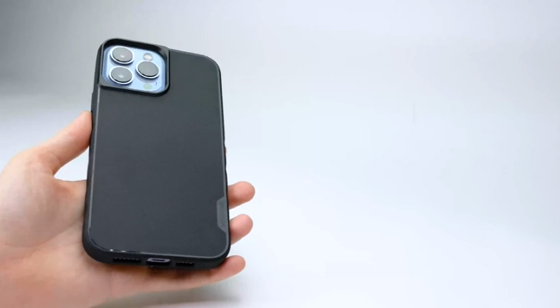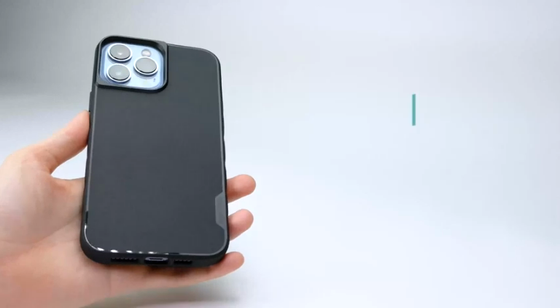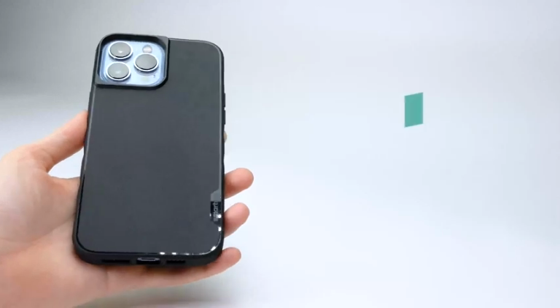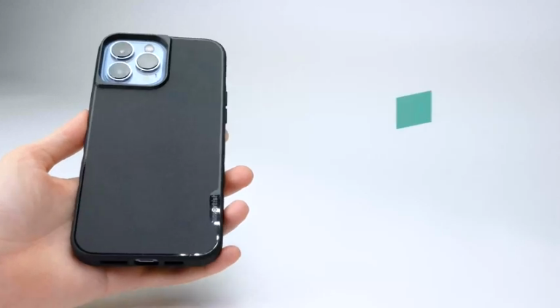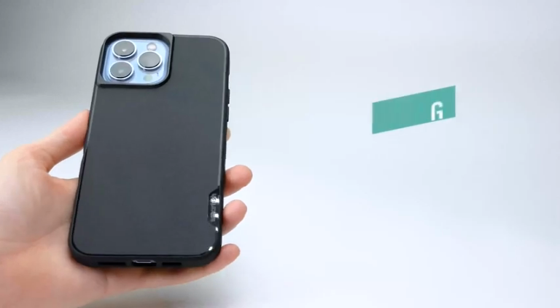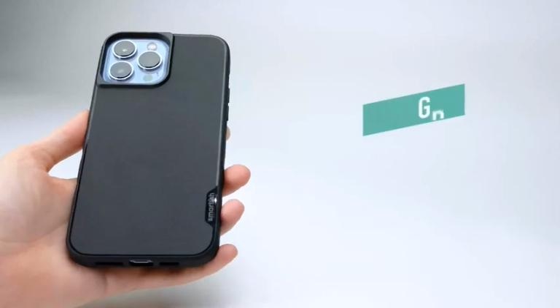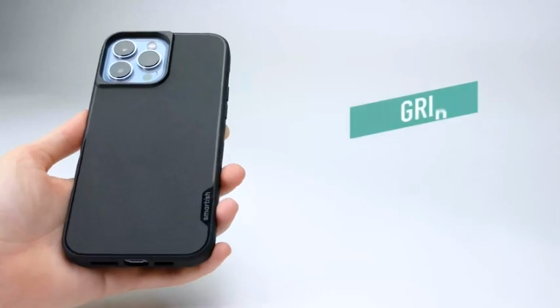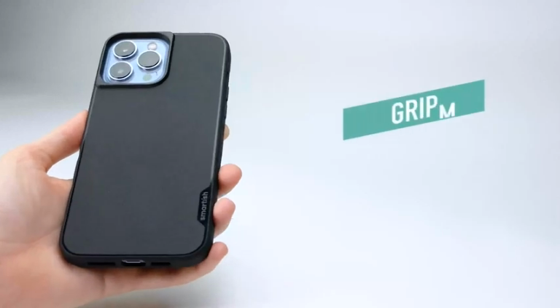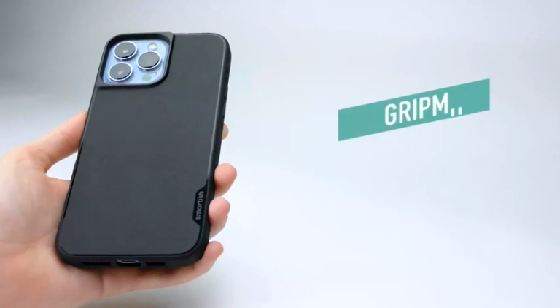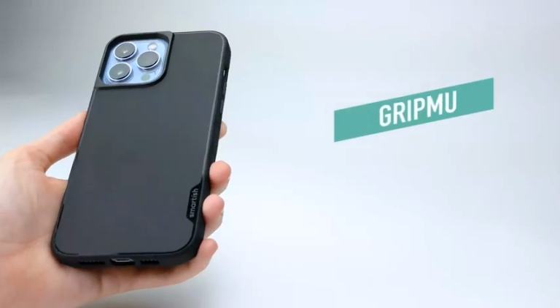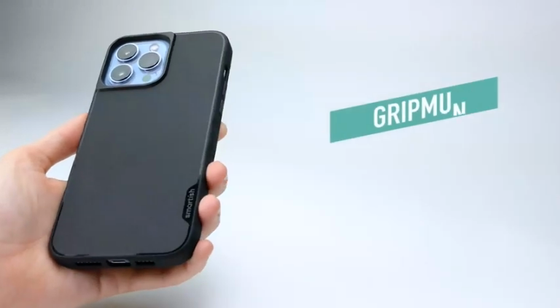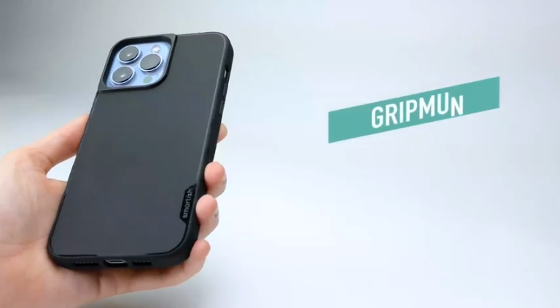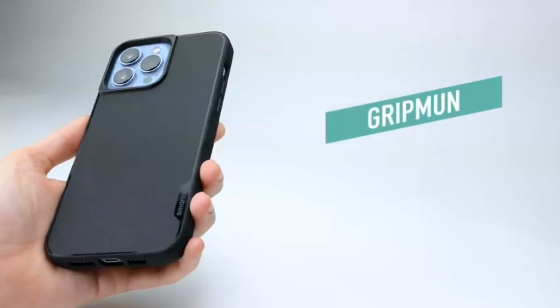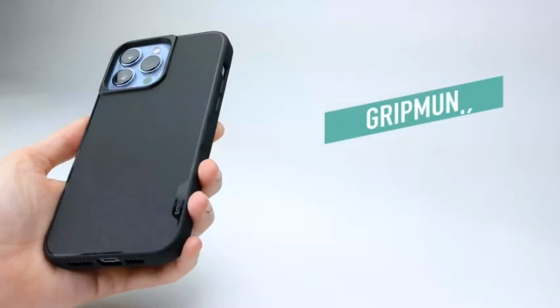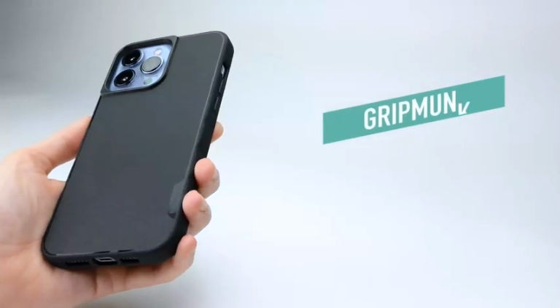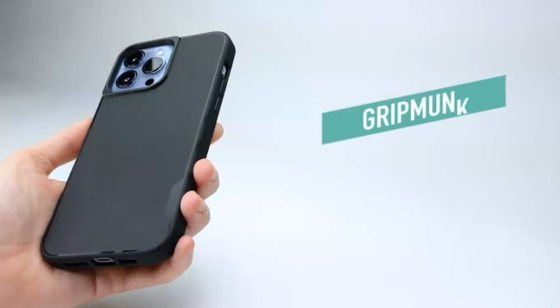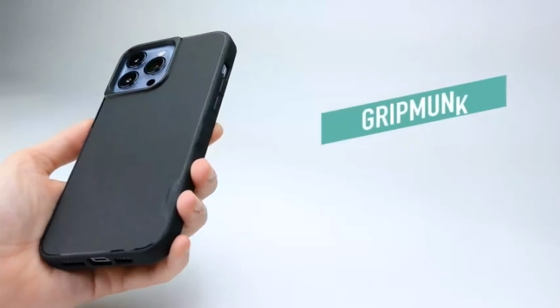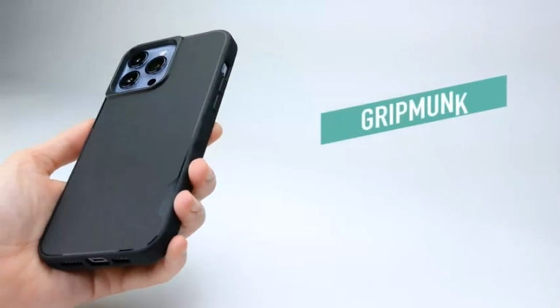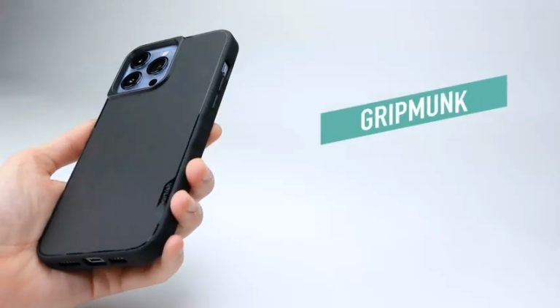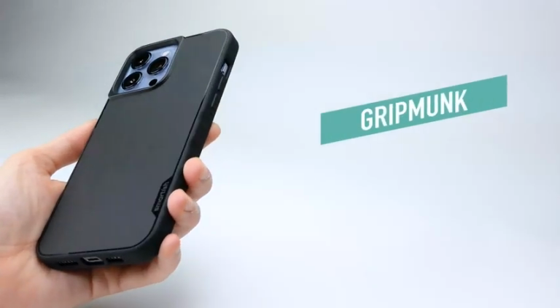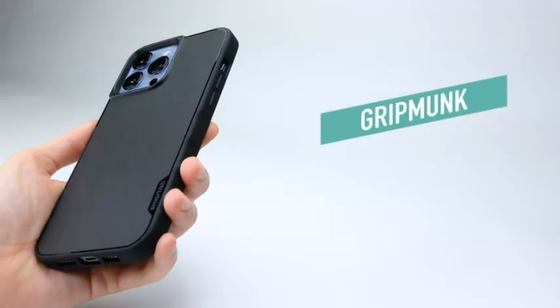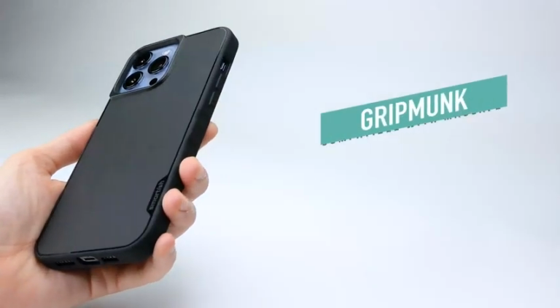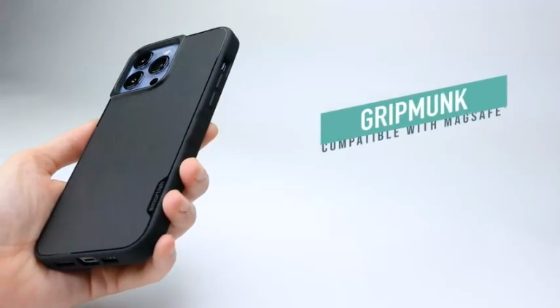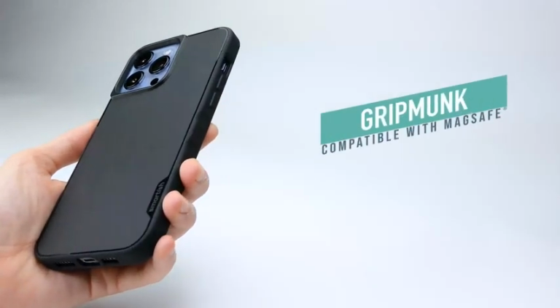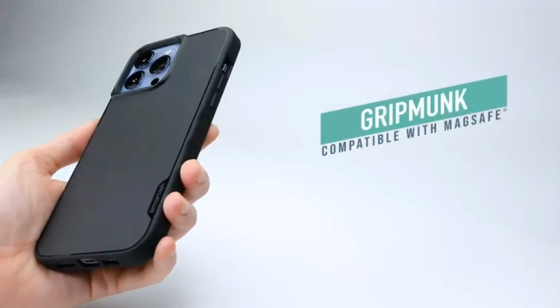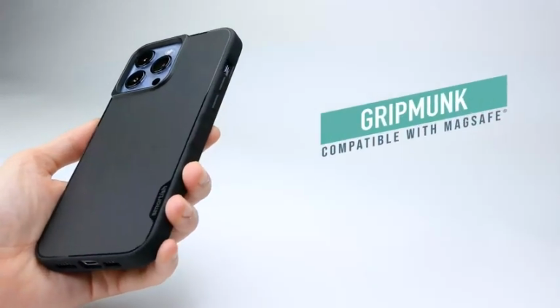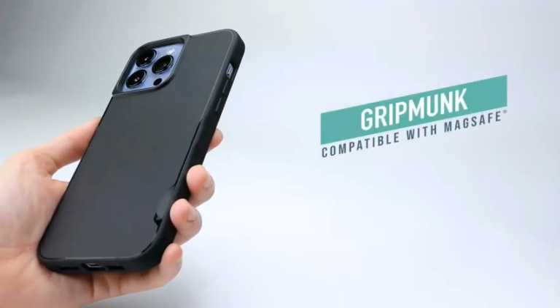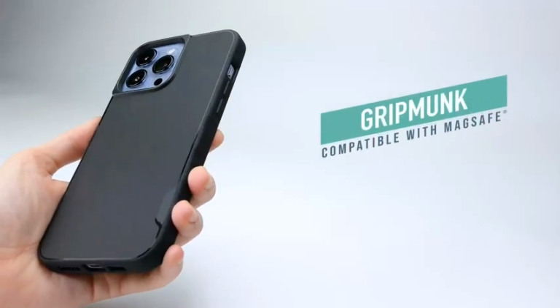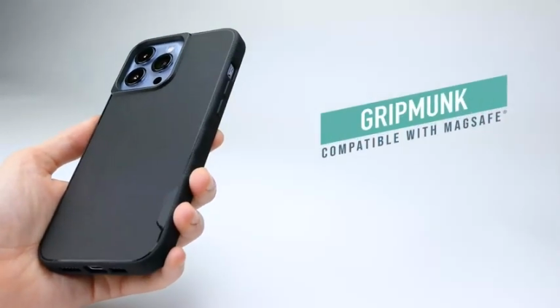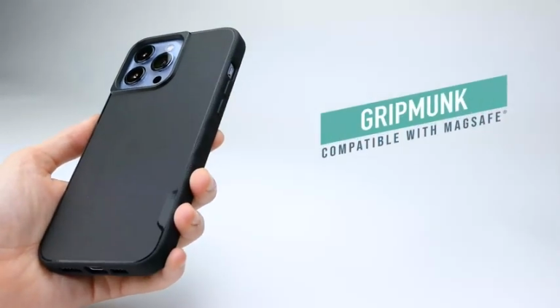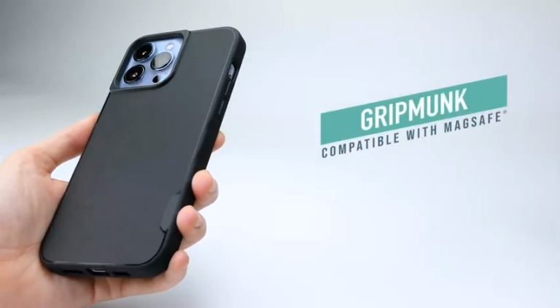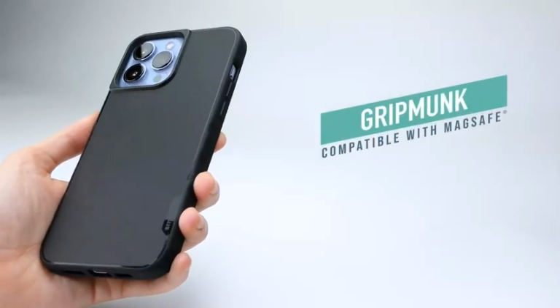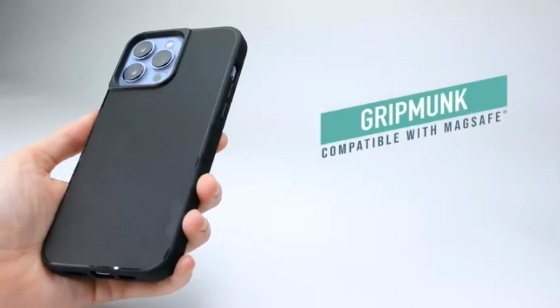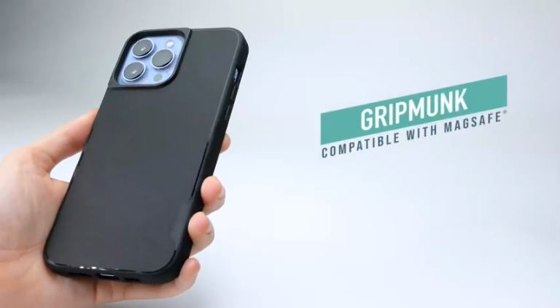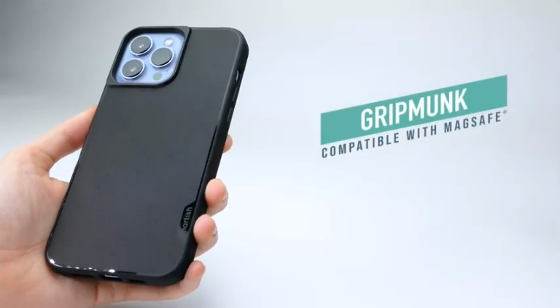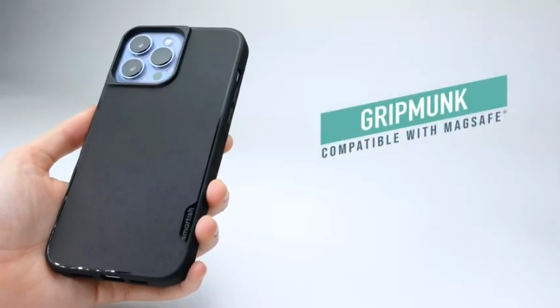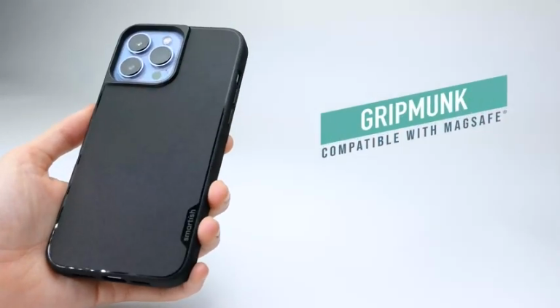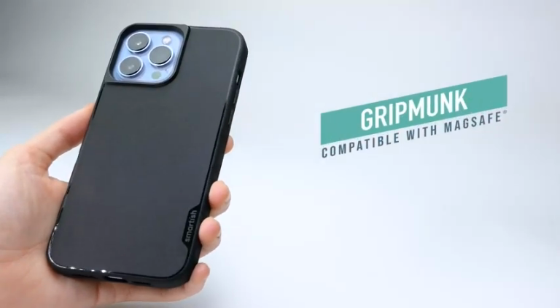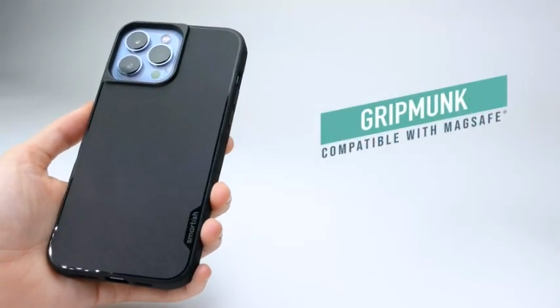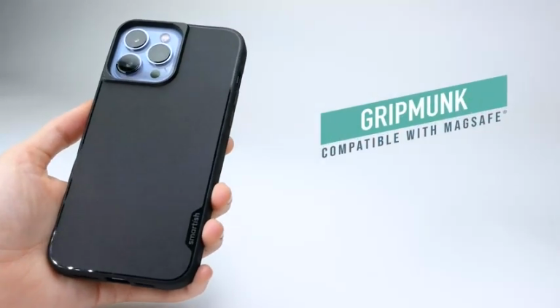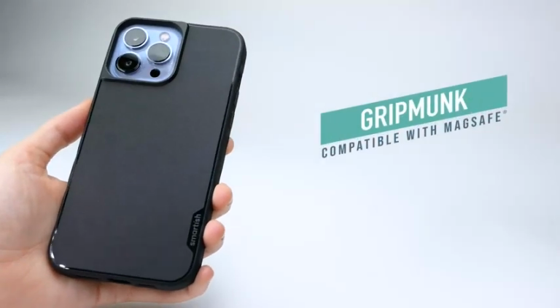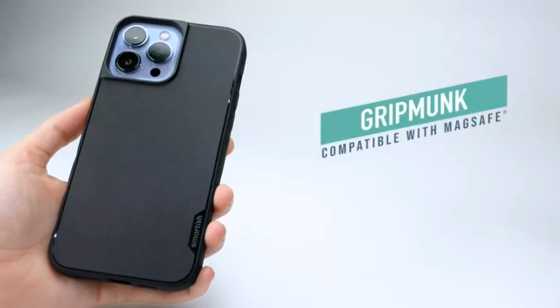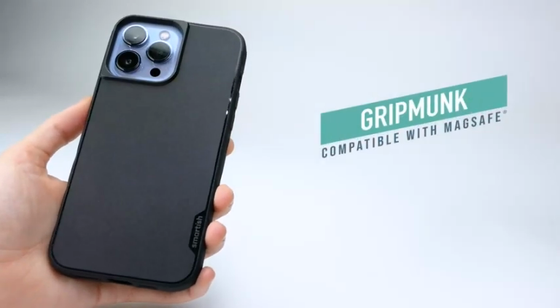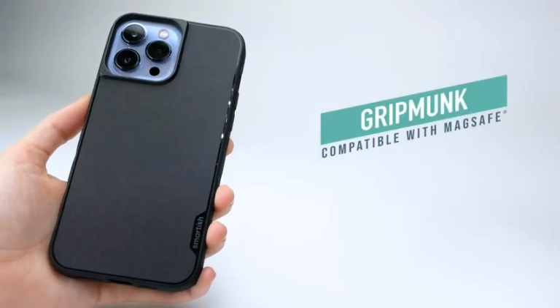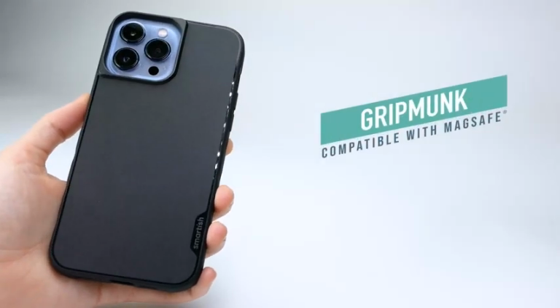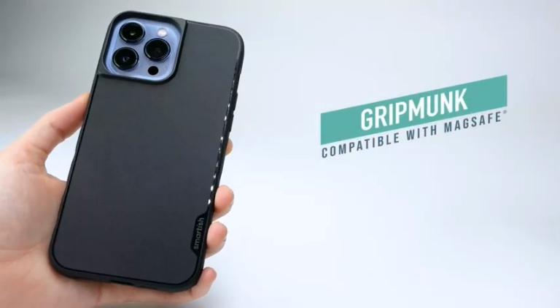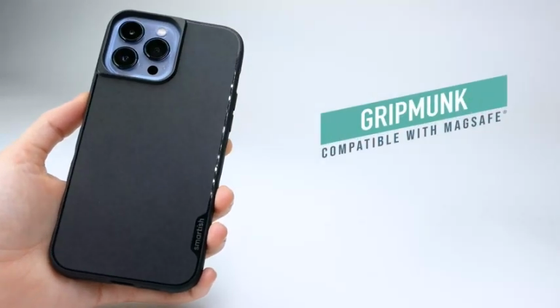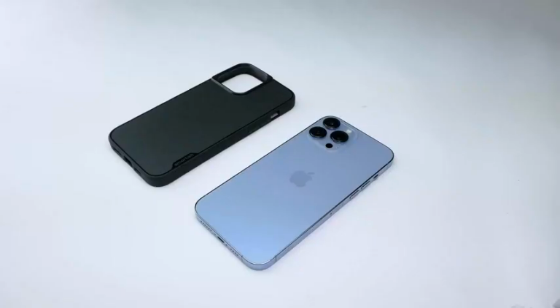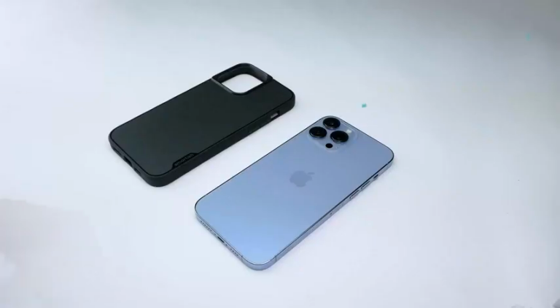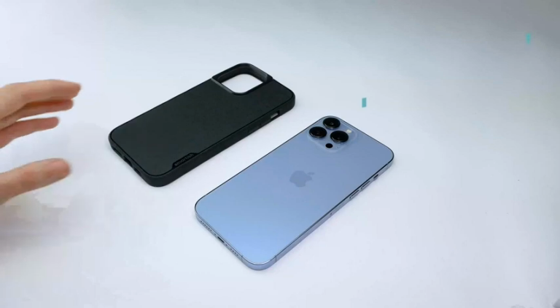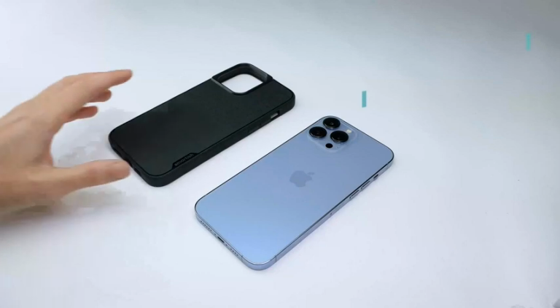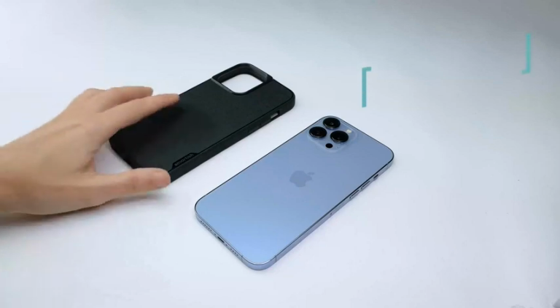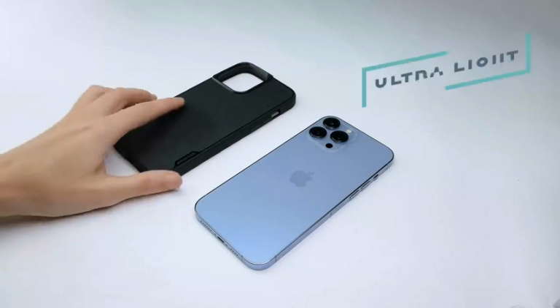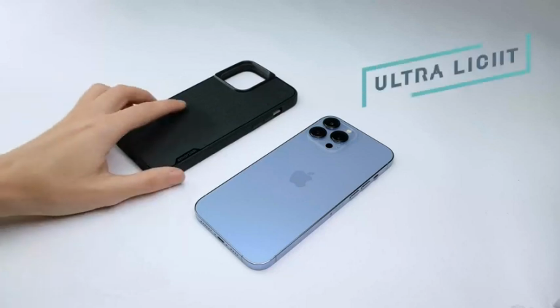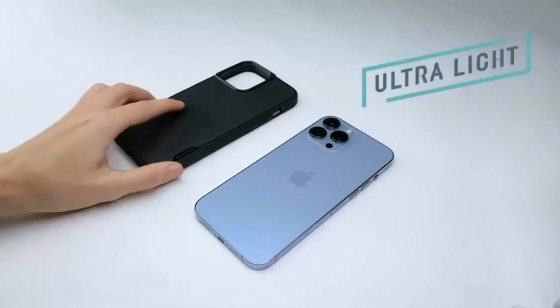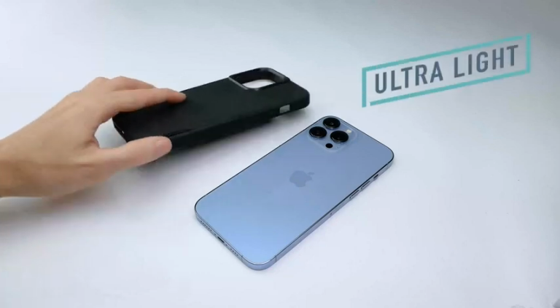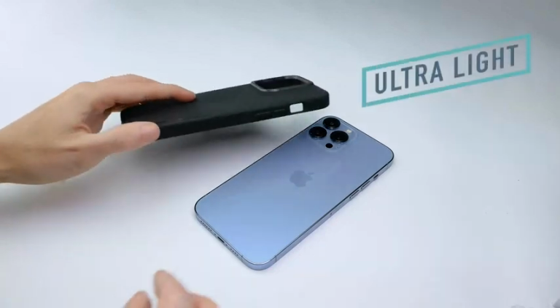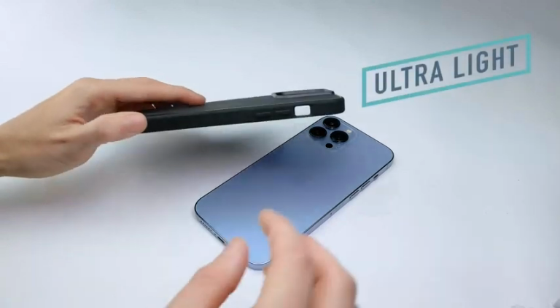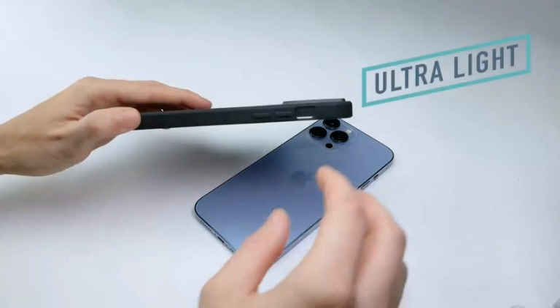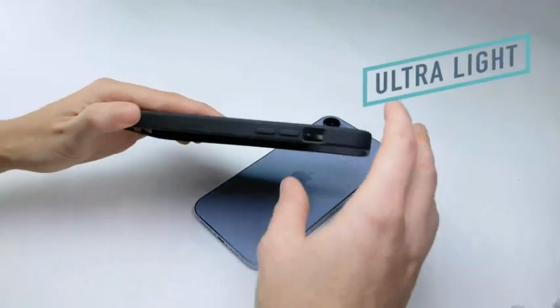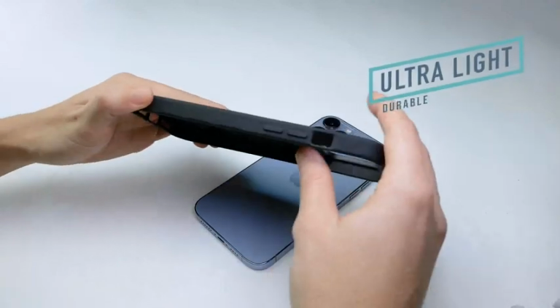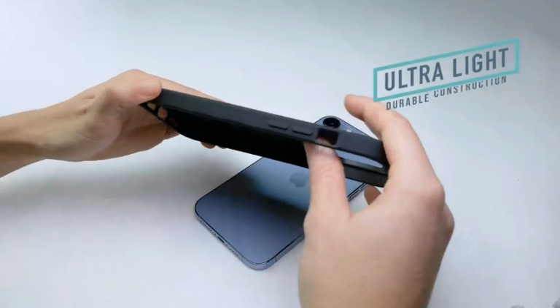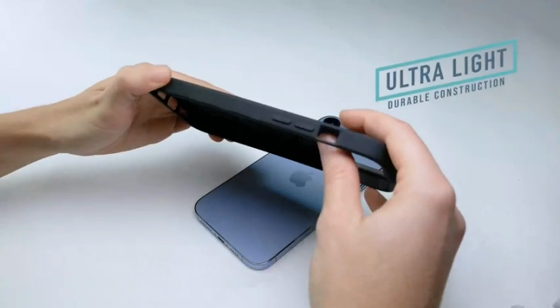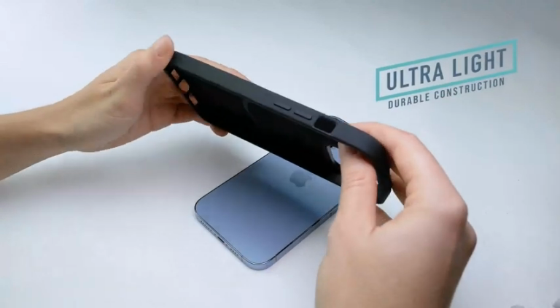Hi, welcome to All Cases Here. In this video we are going to talk about the top best iPhone 13 Pro Max cases of 2023 you can buy on Amazon.